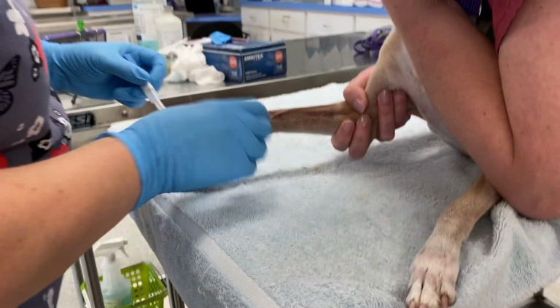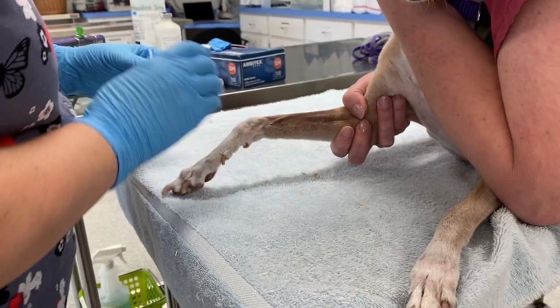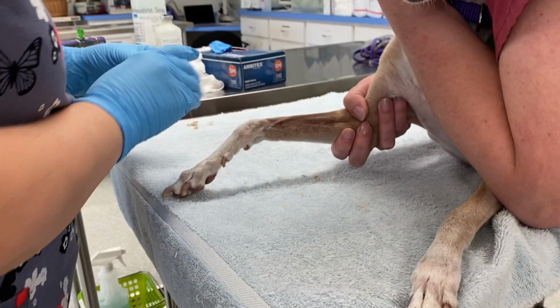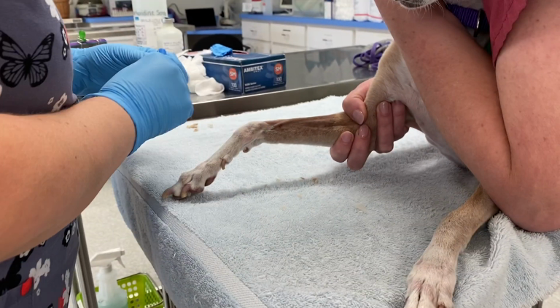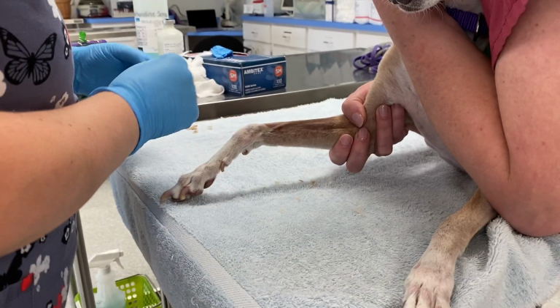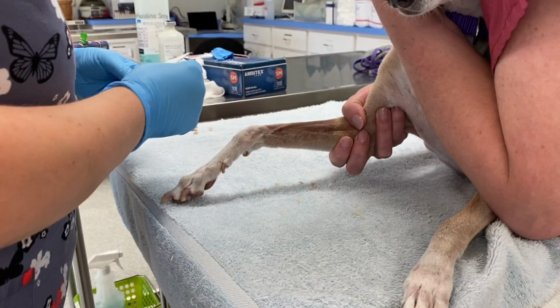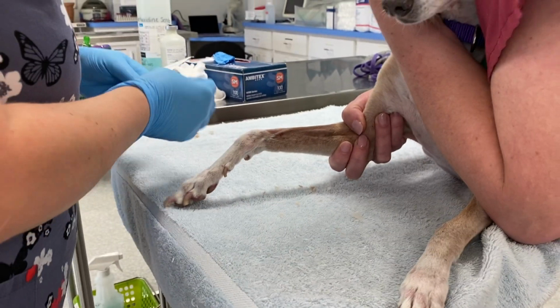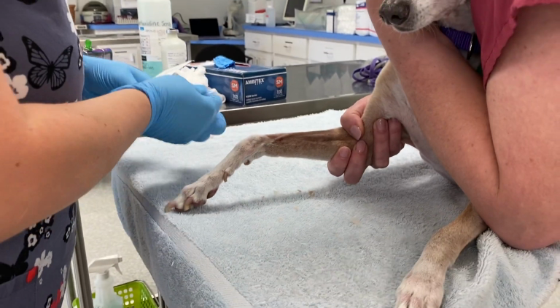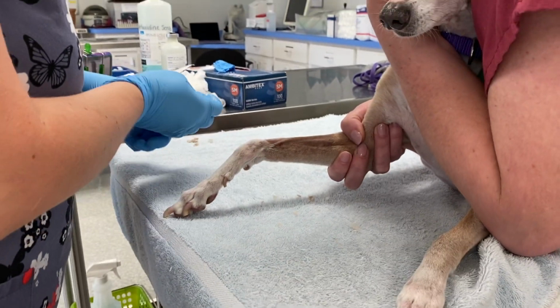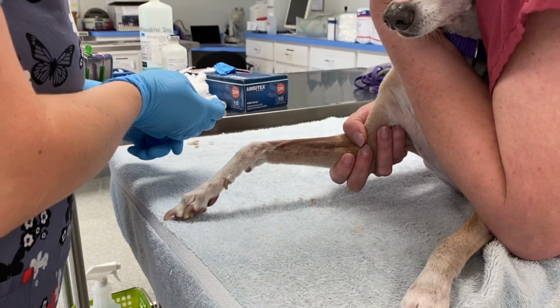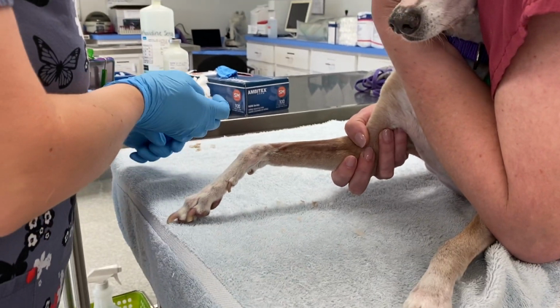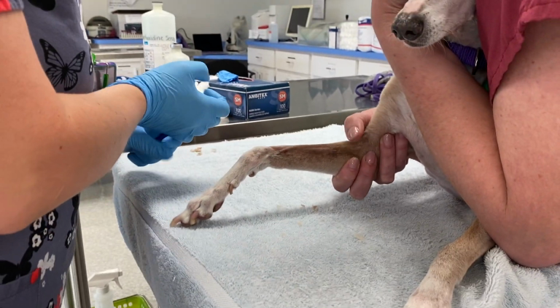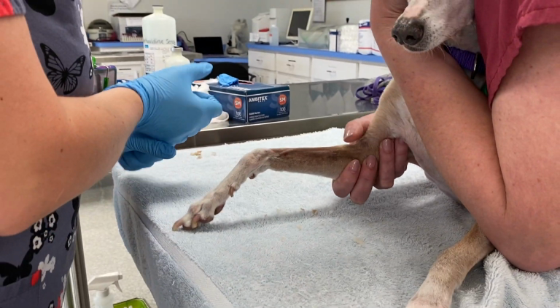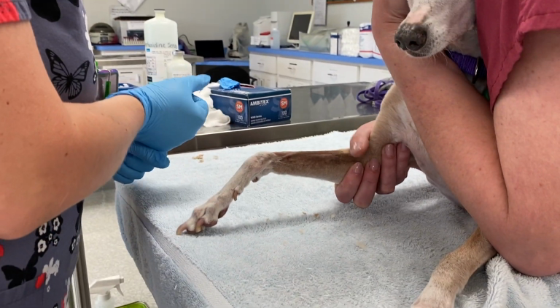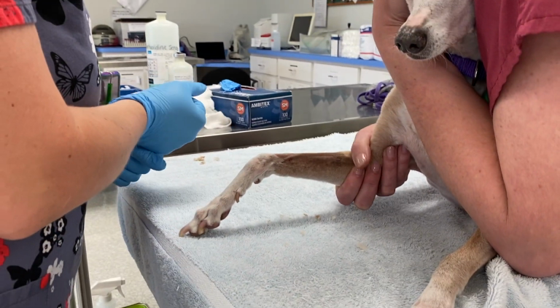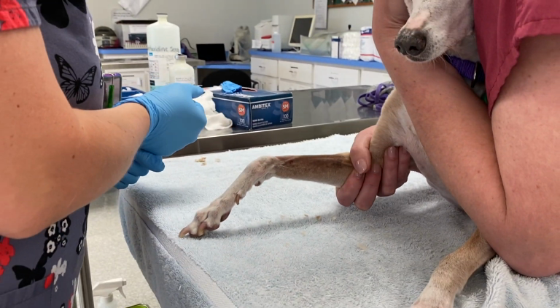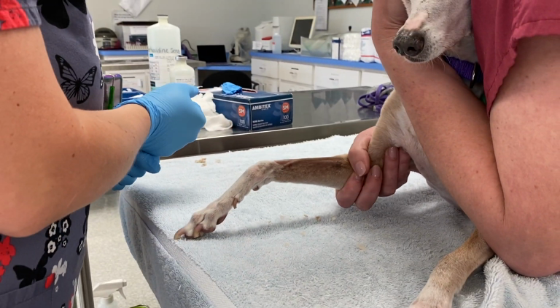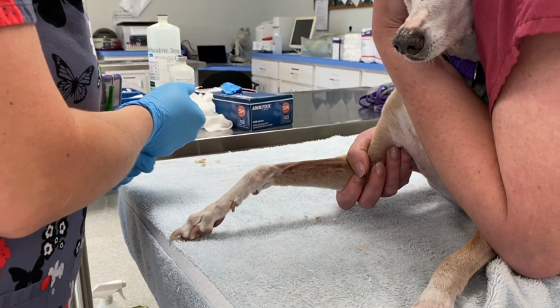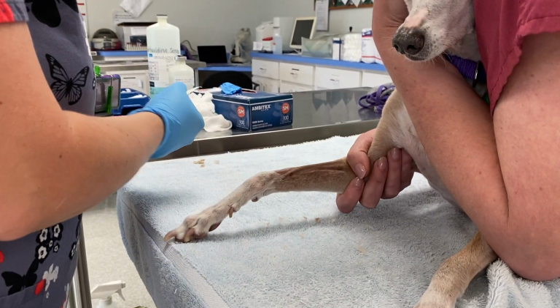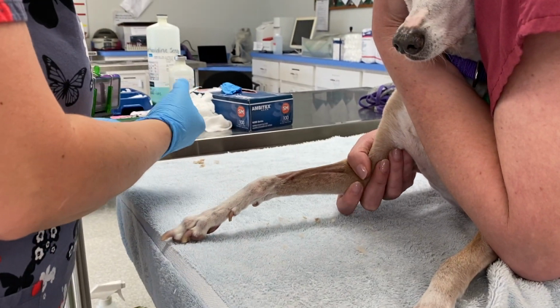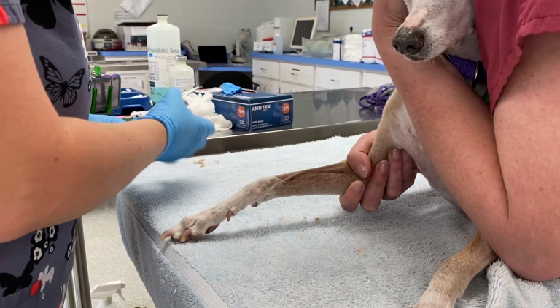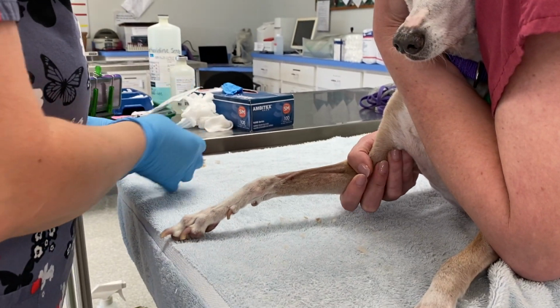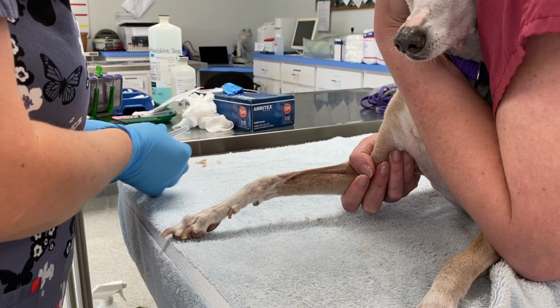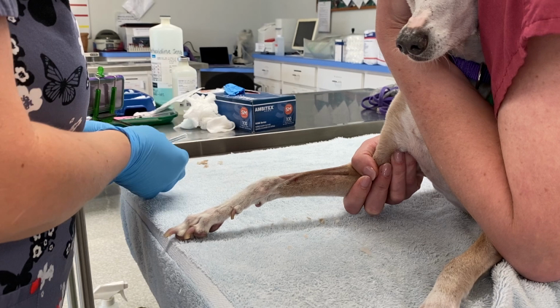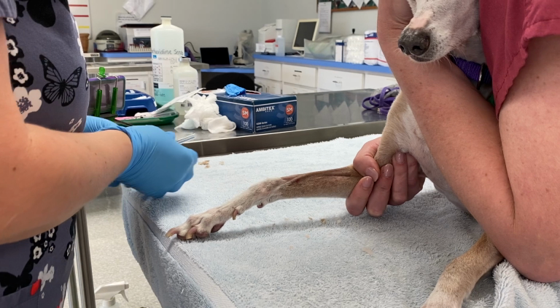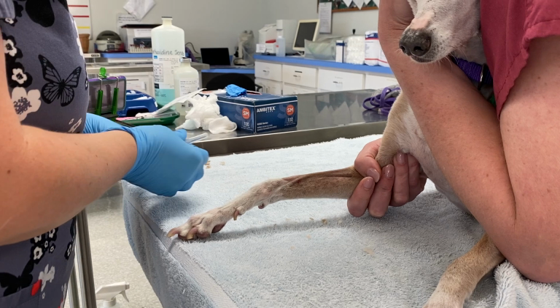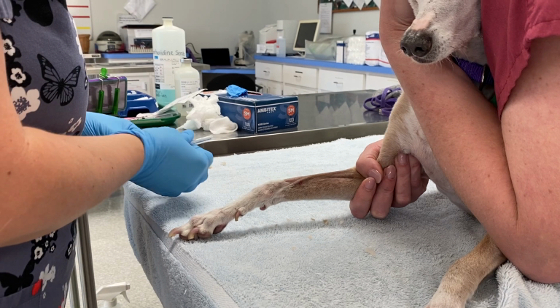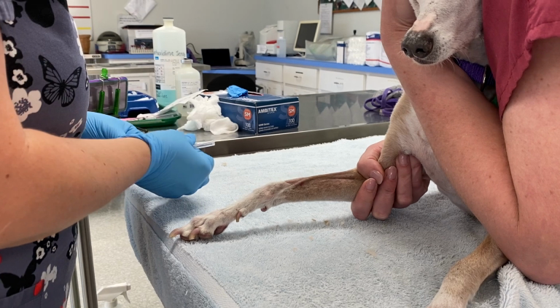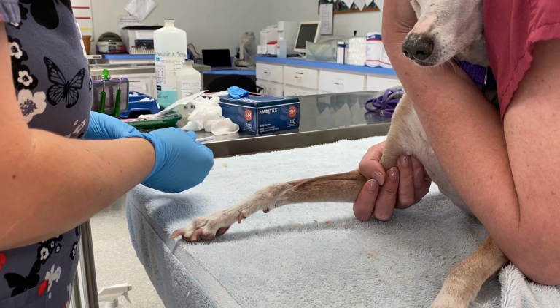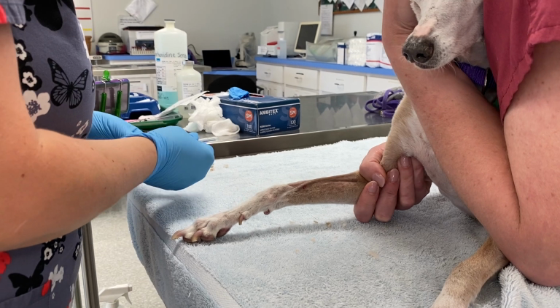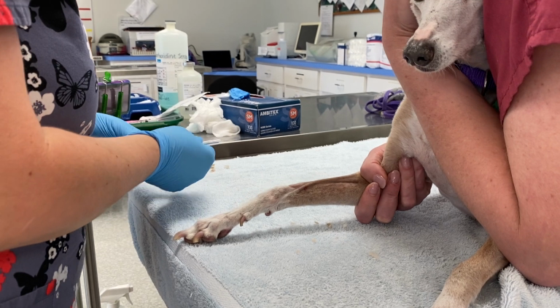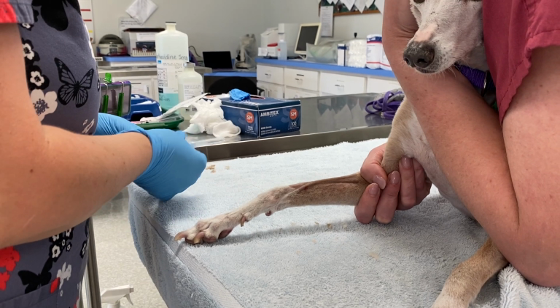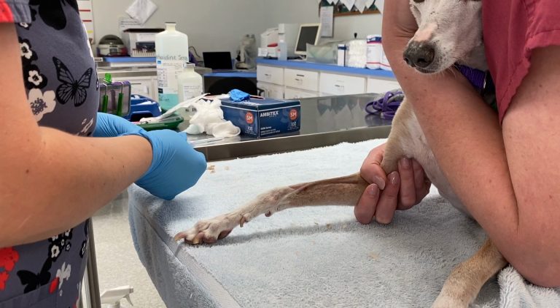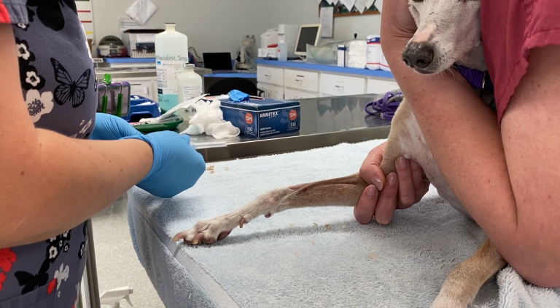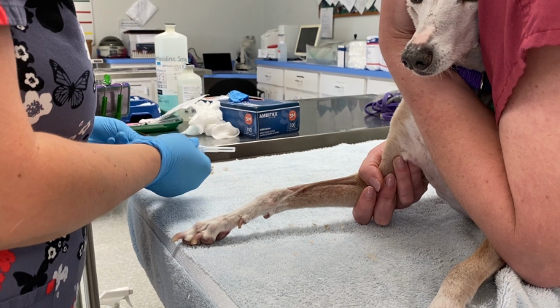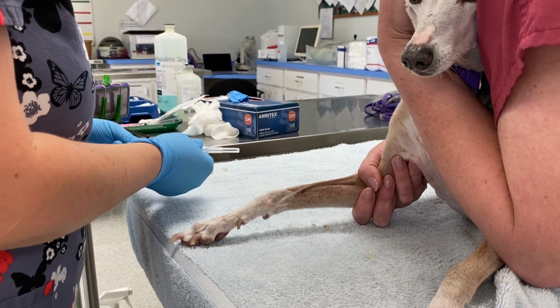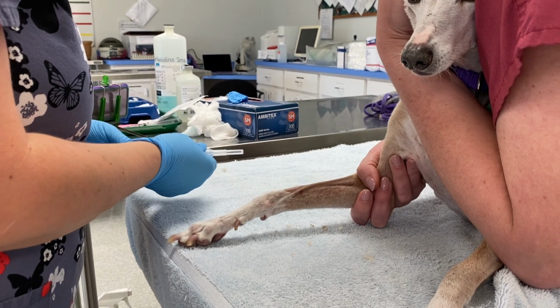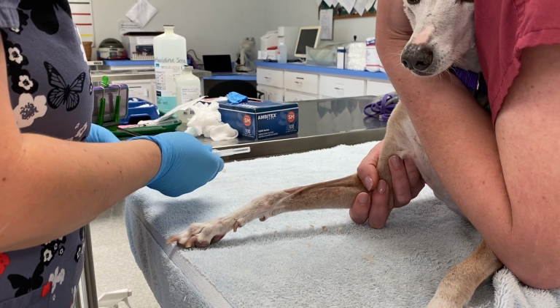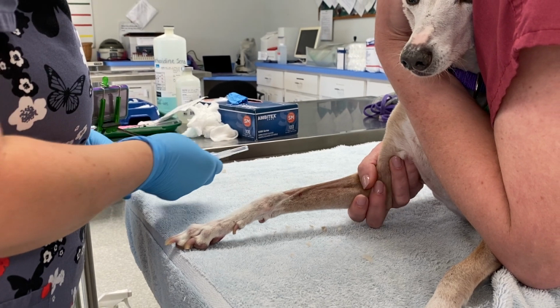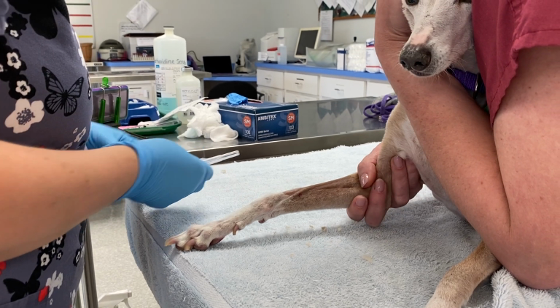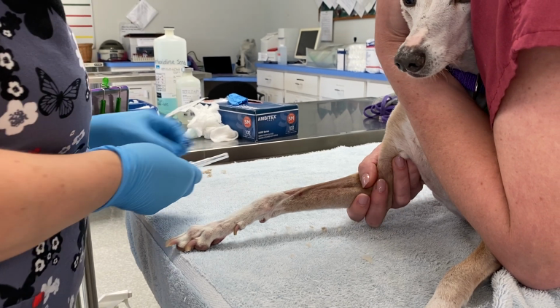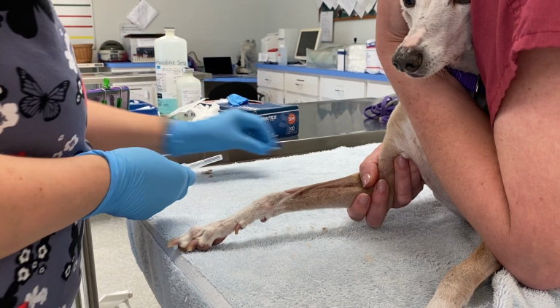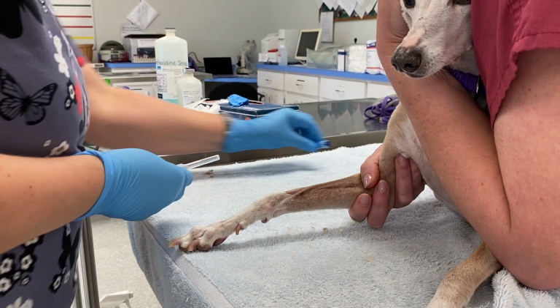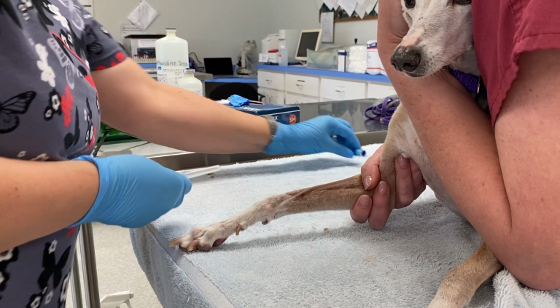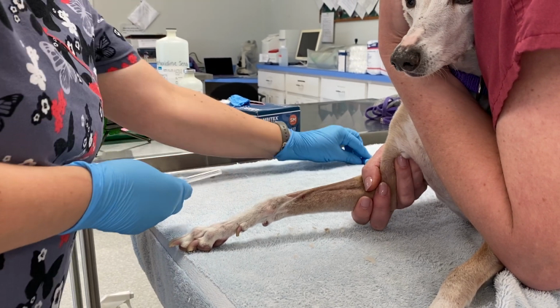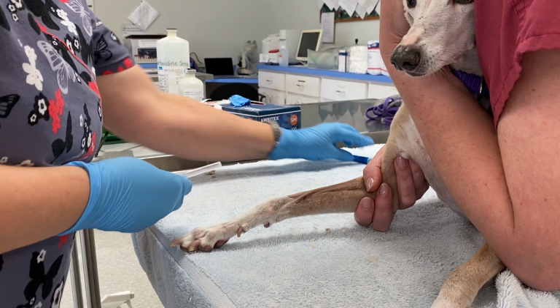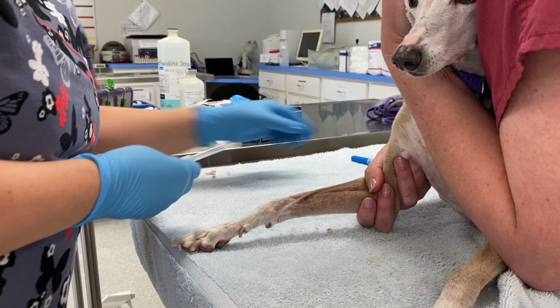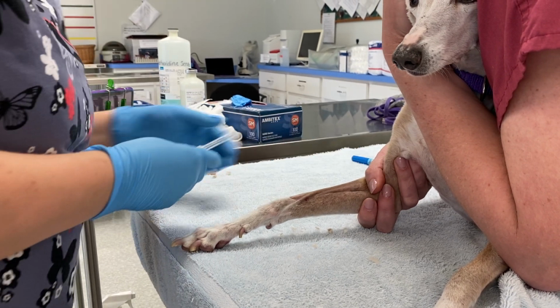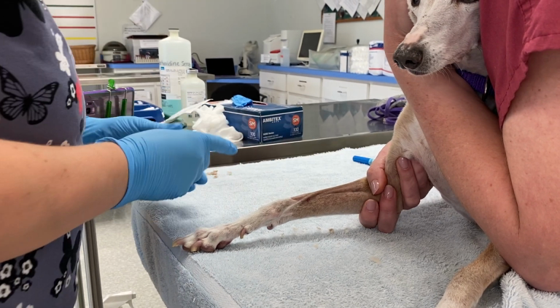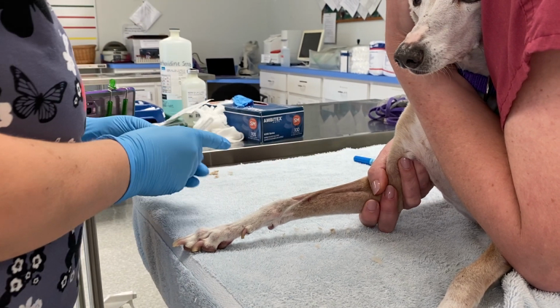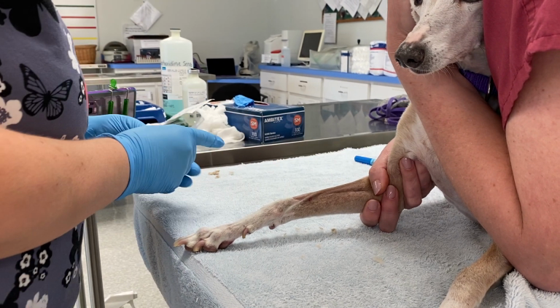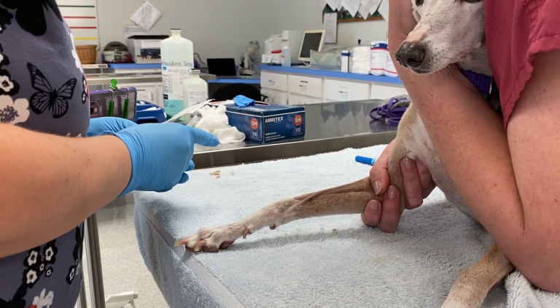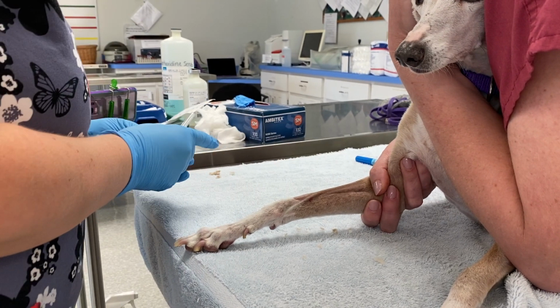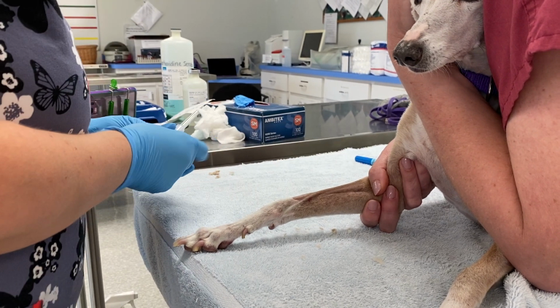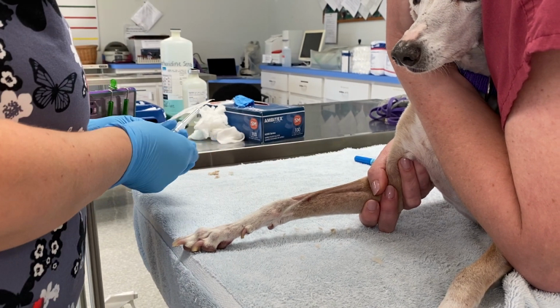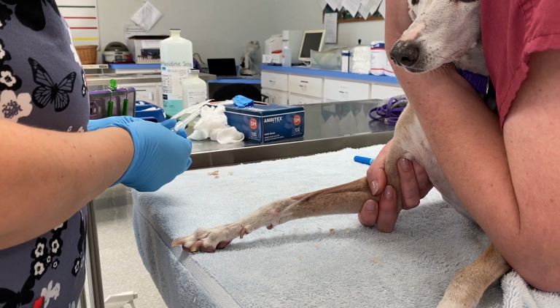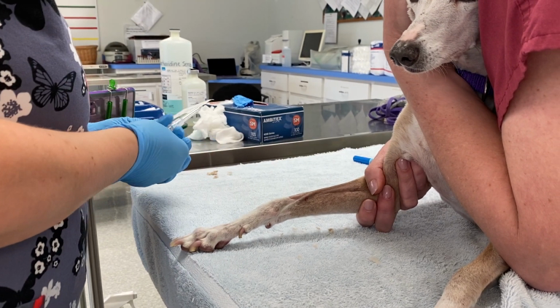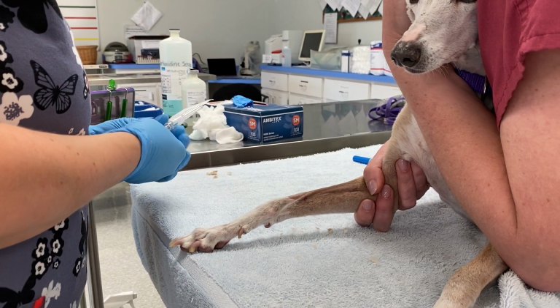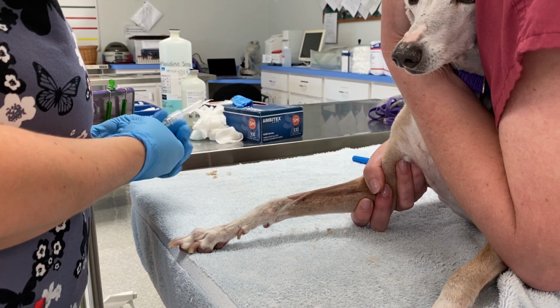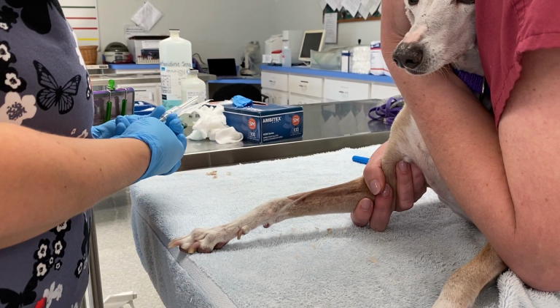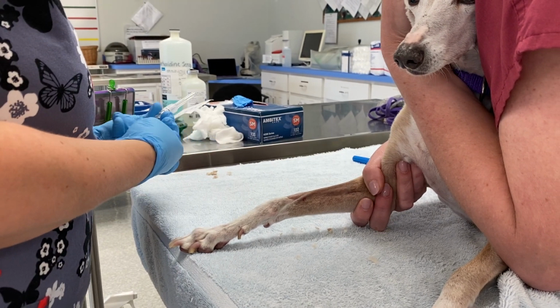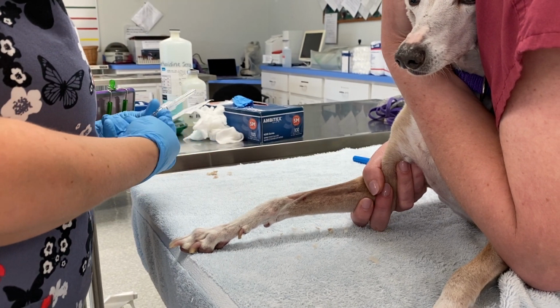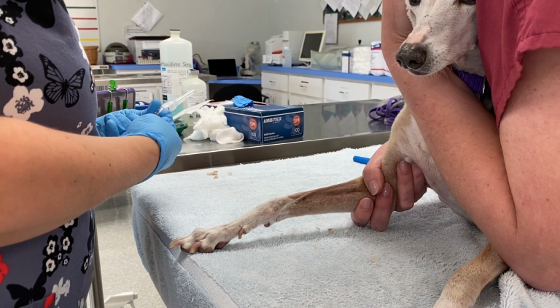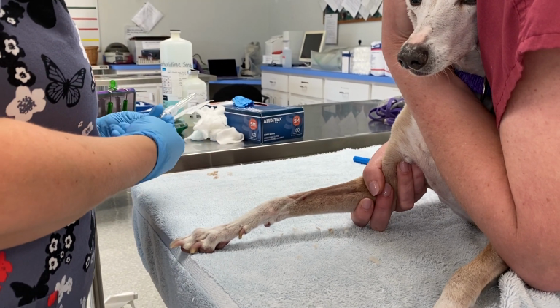Now your restrainer is going to hold off the vein. They're going to put their thumb over the top of it and roll the veins outward.